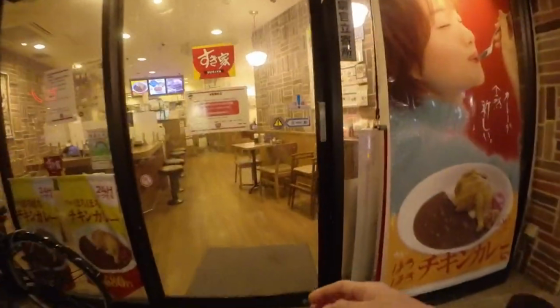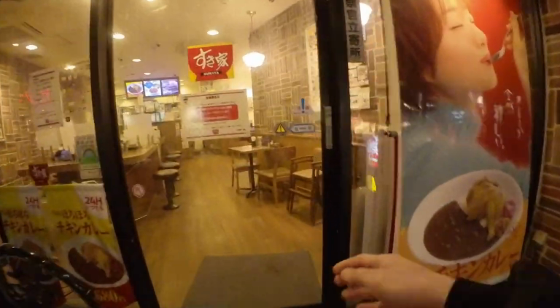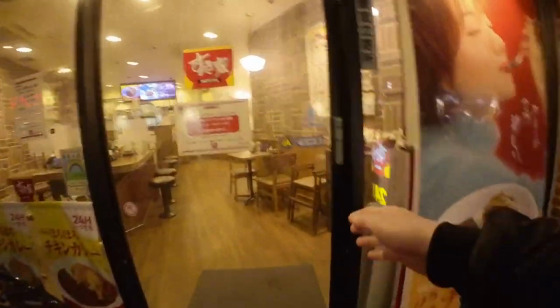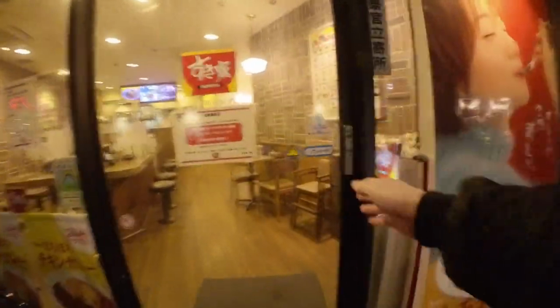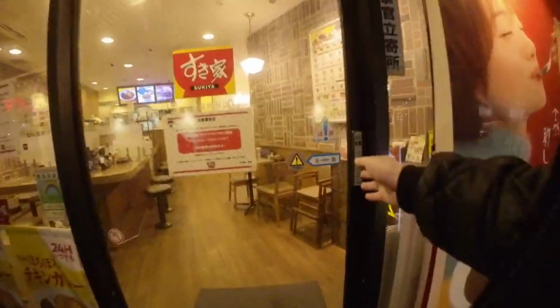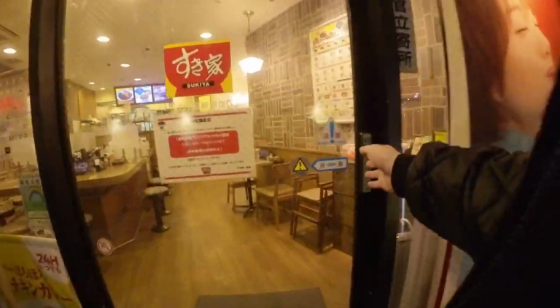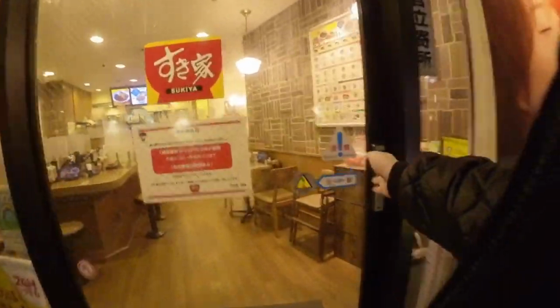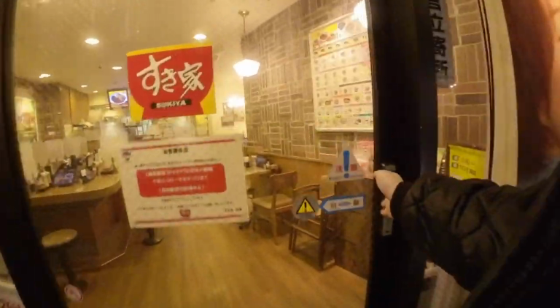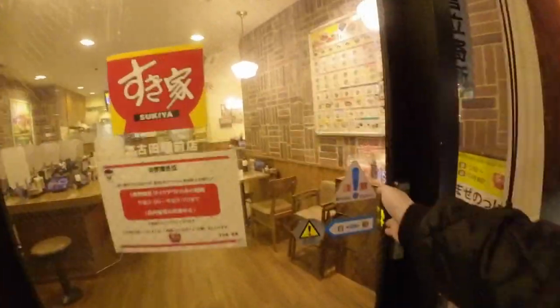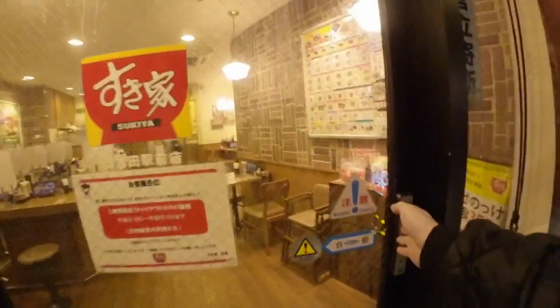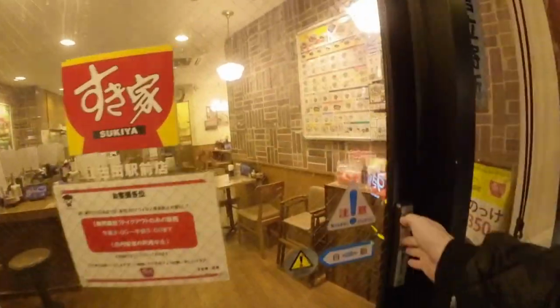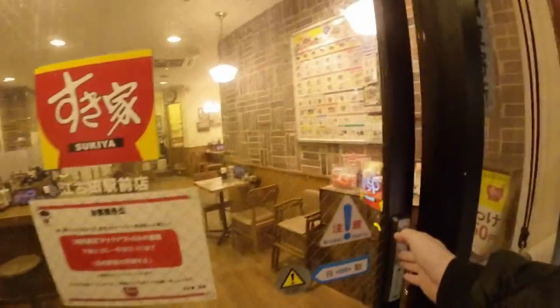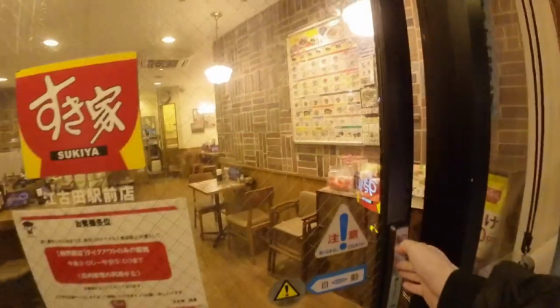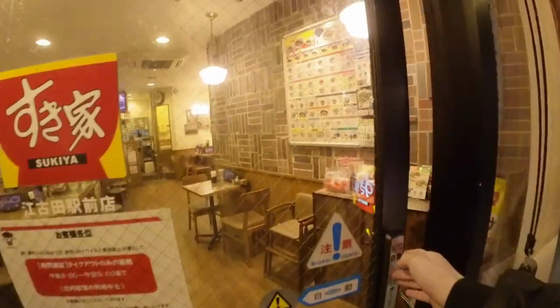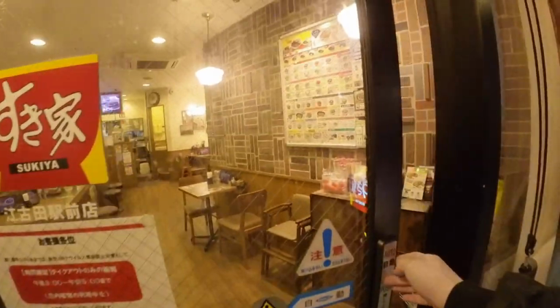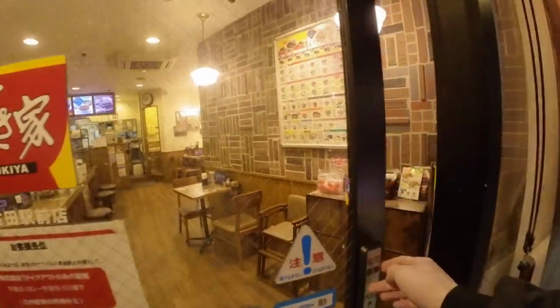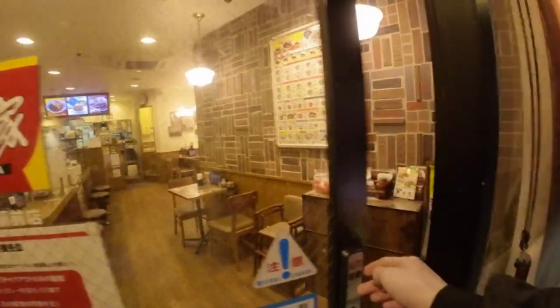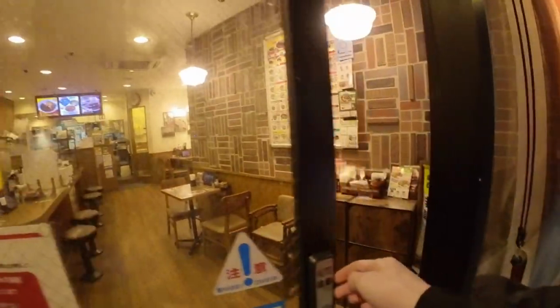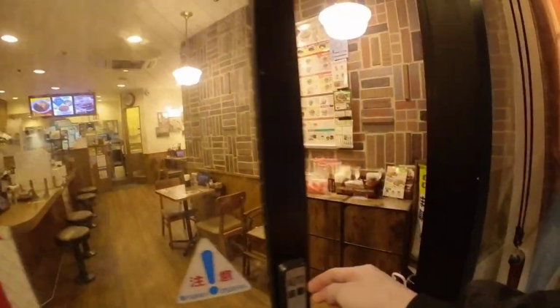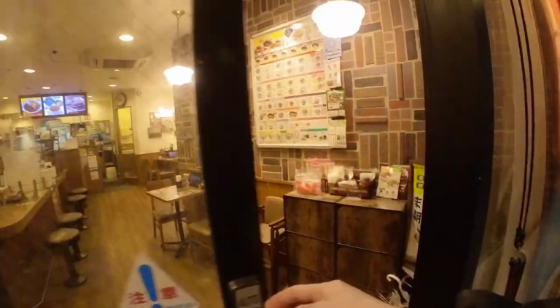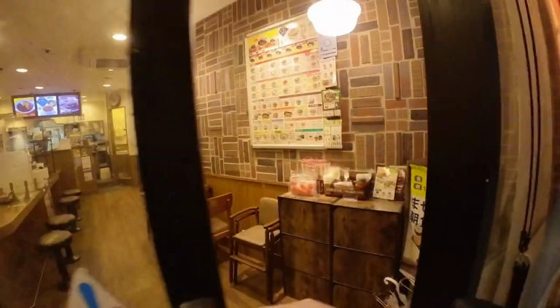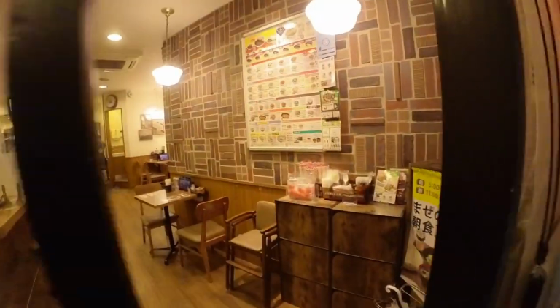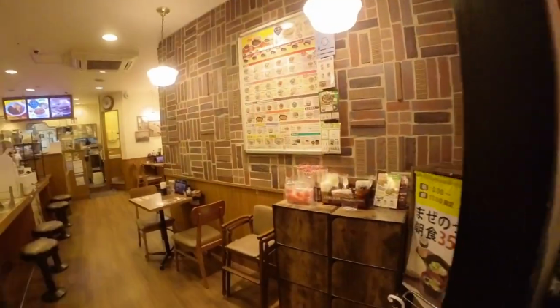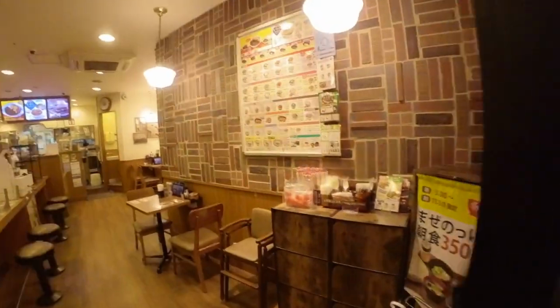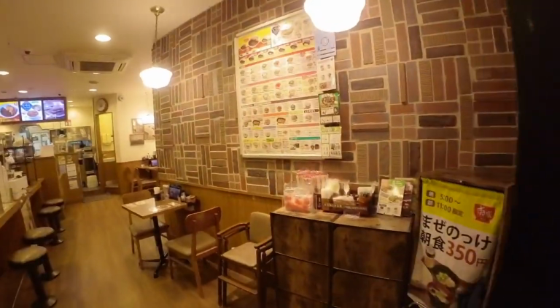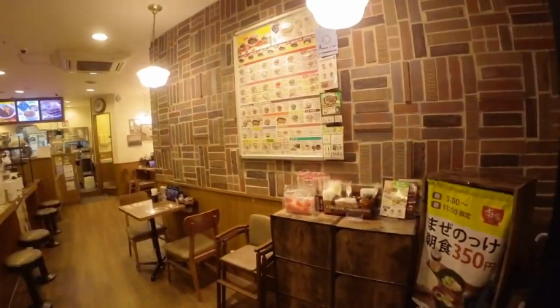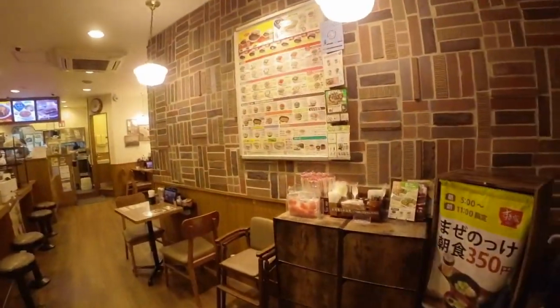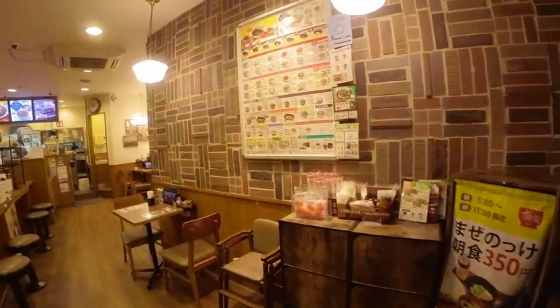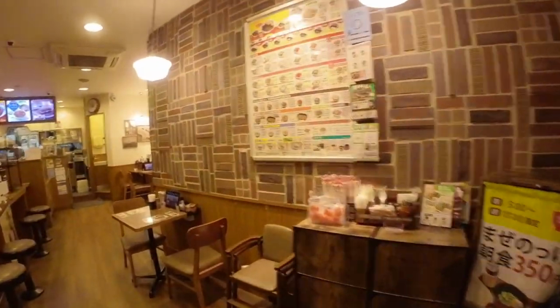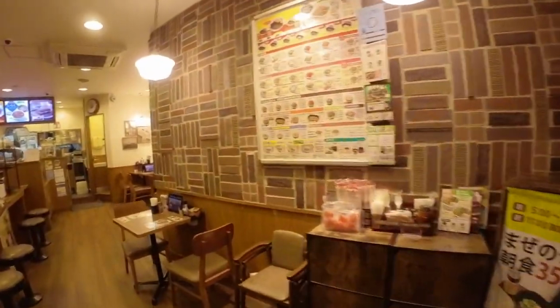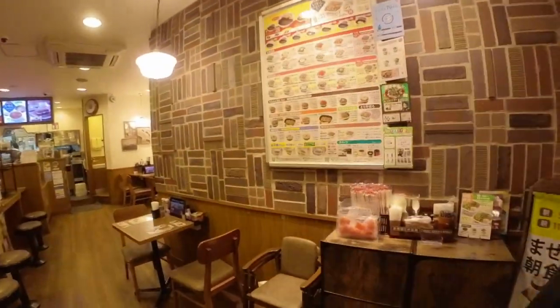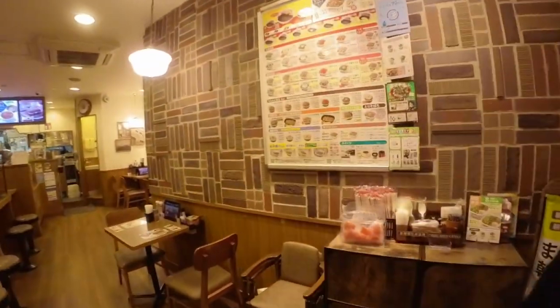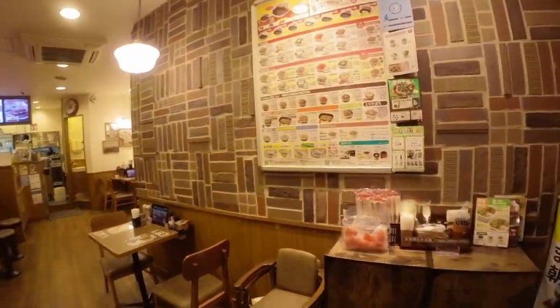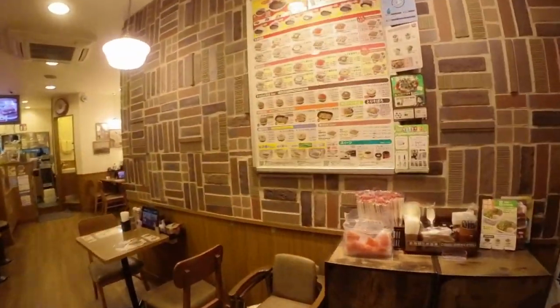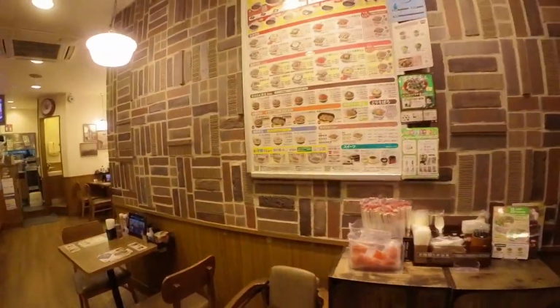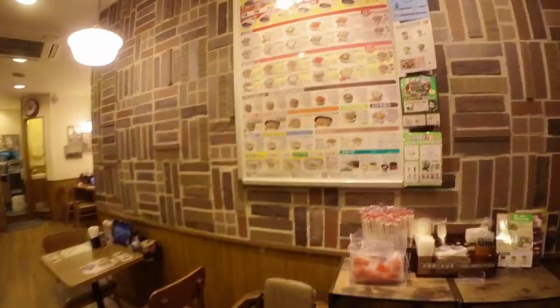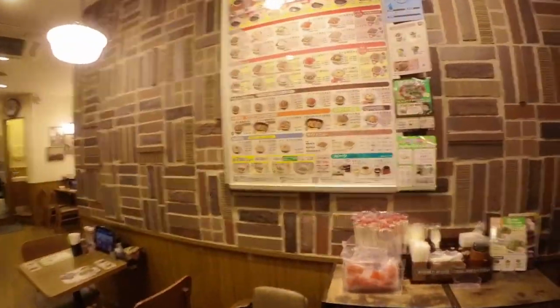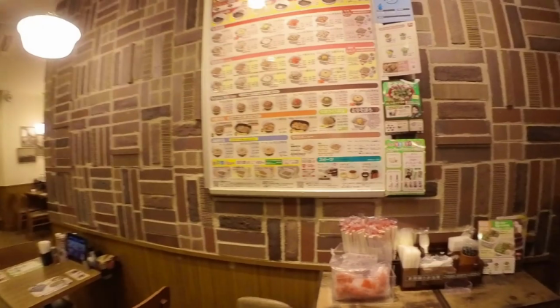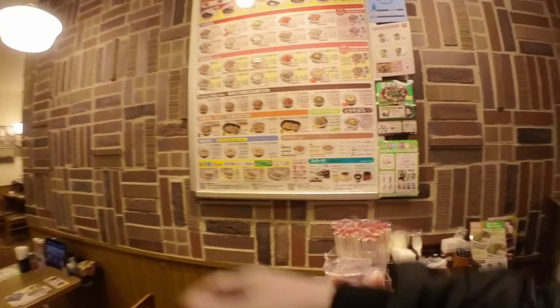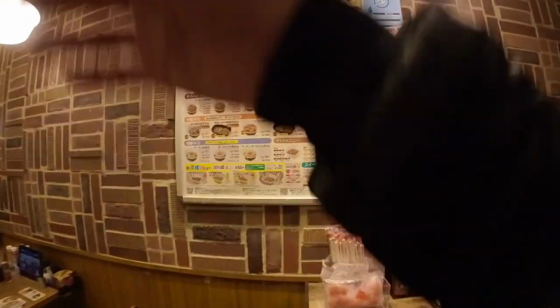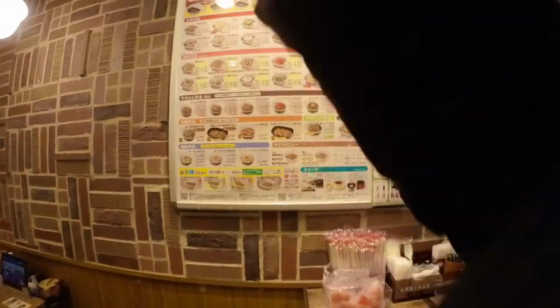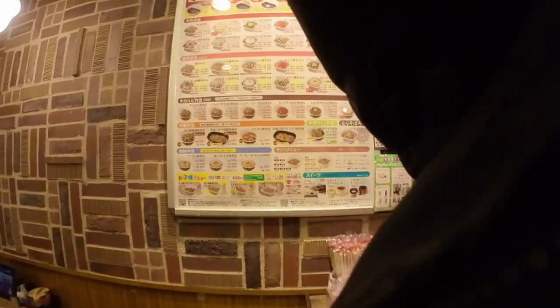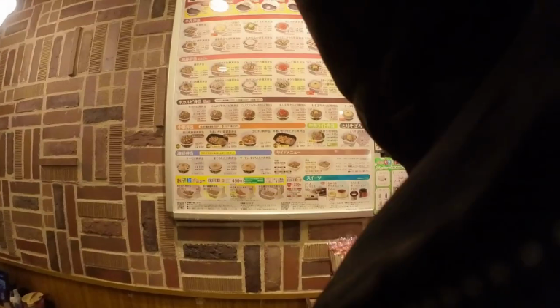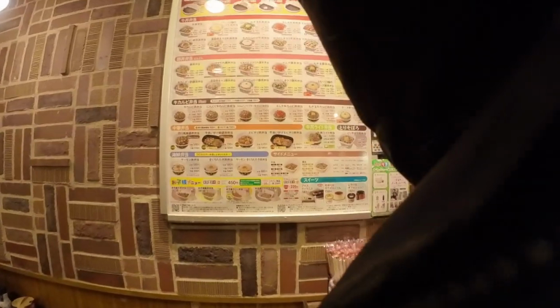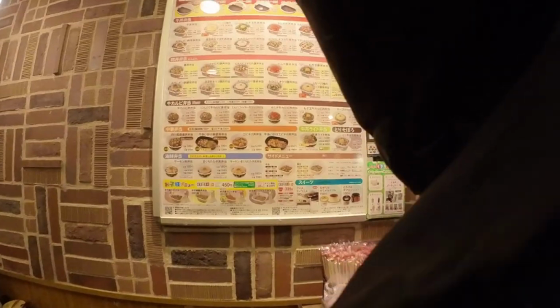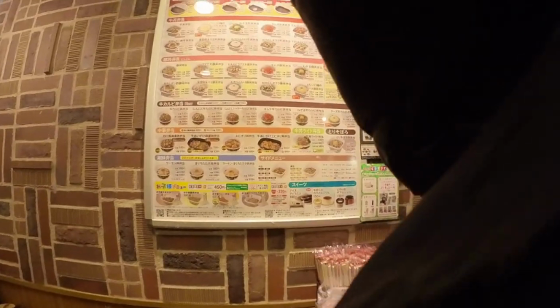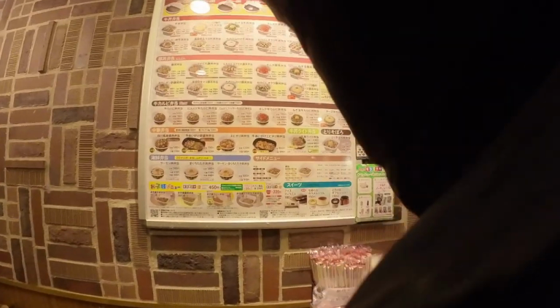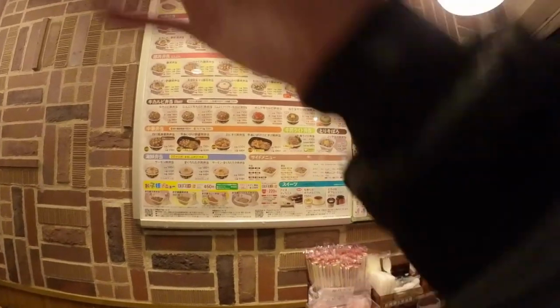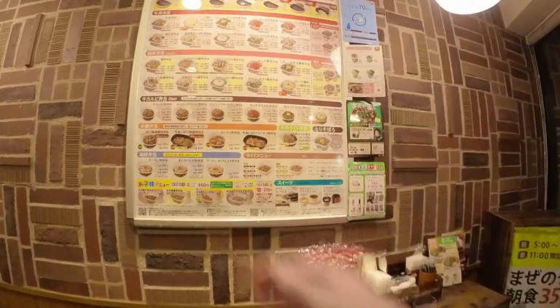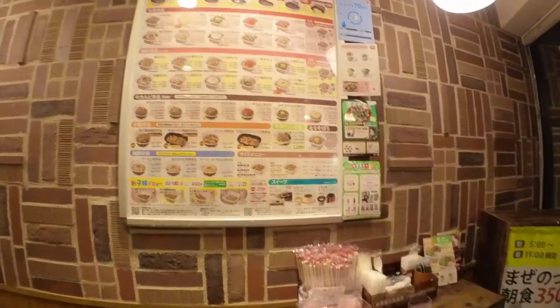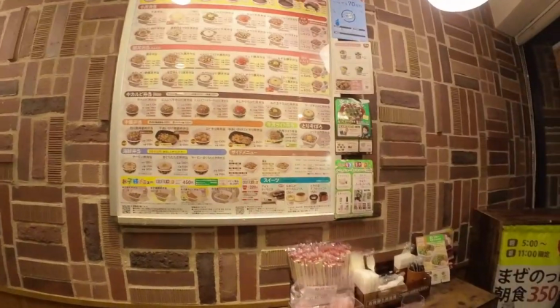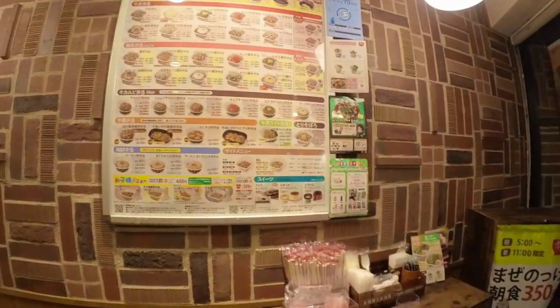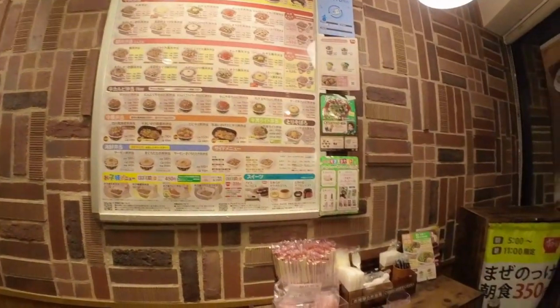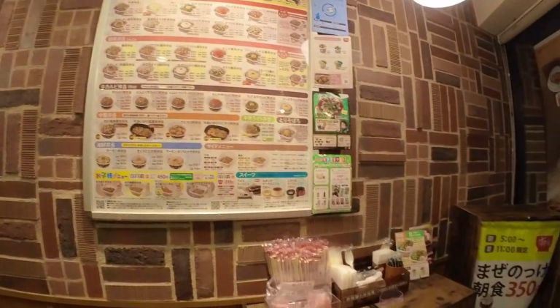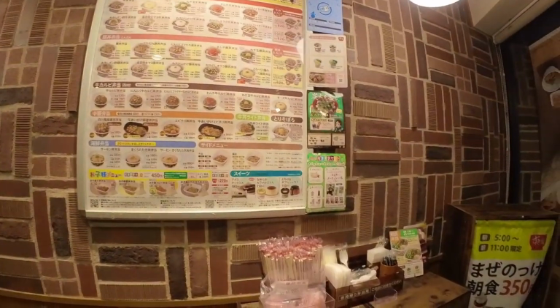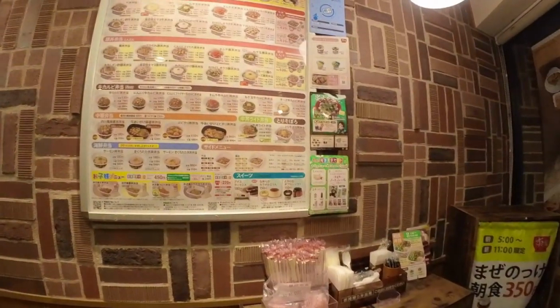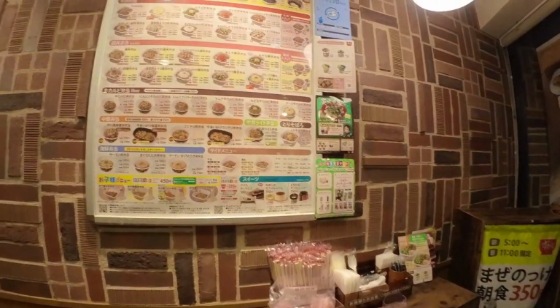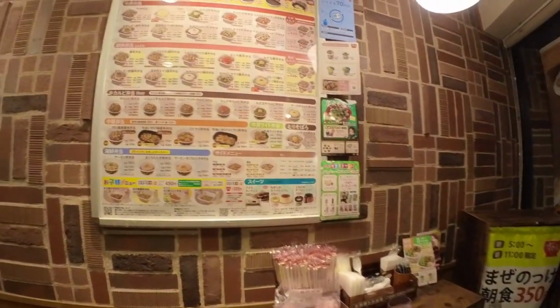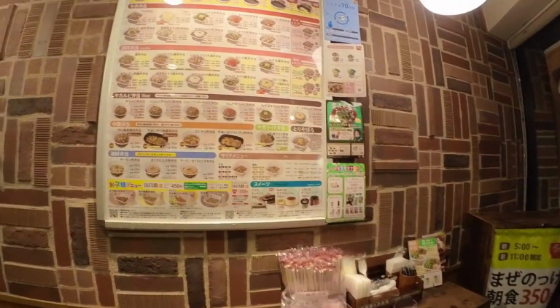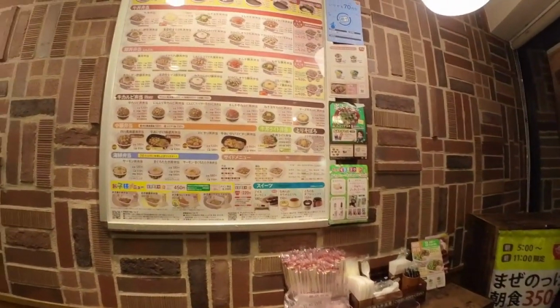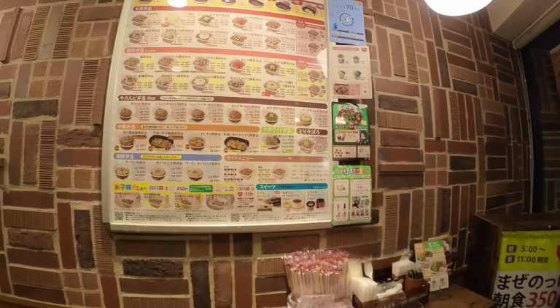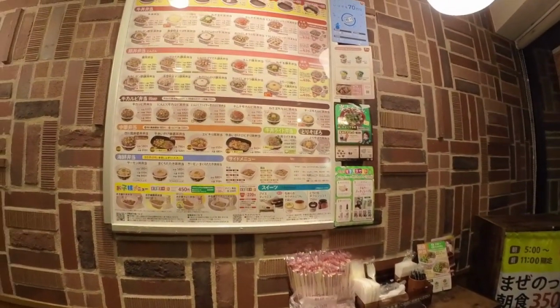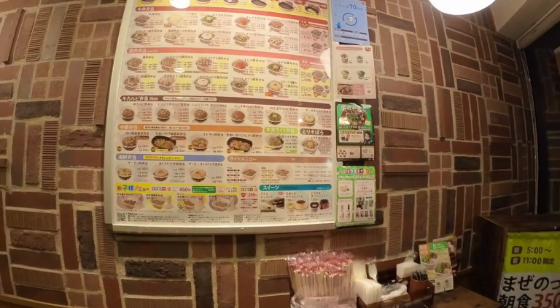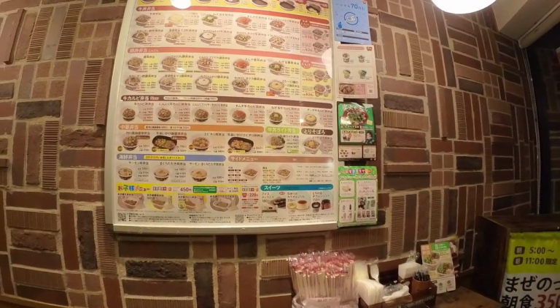Okay, thank you for watching today. I will show you how to buy 牛丼 at Sukiya.